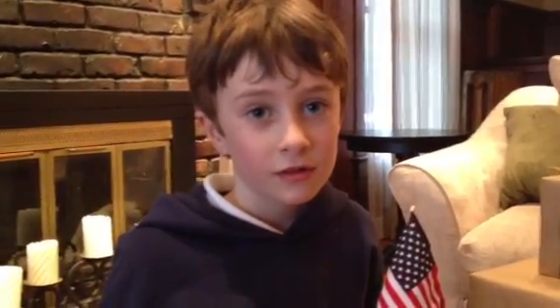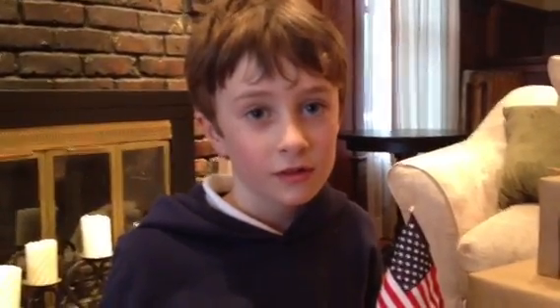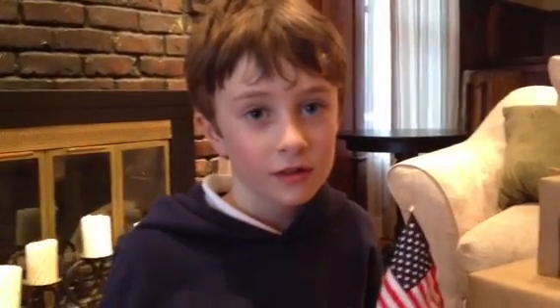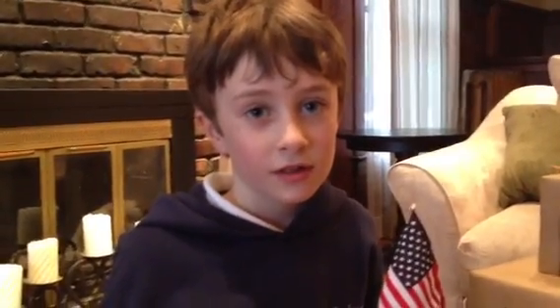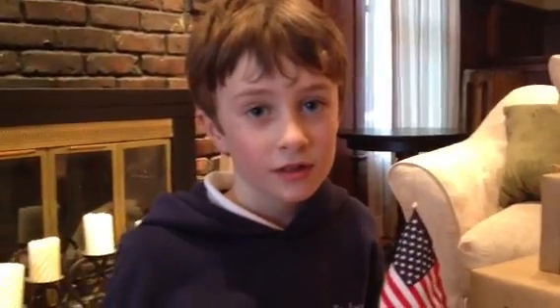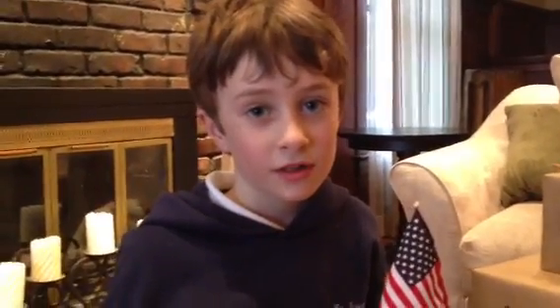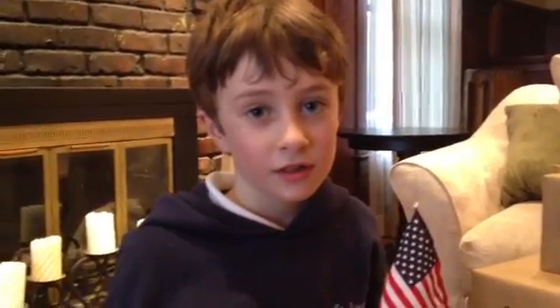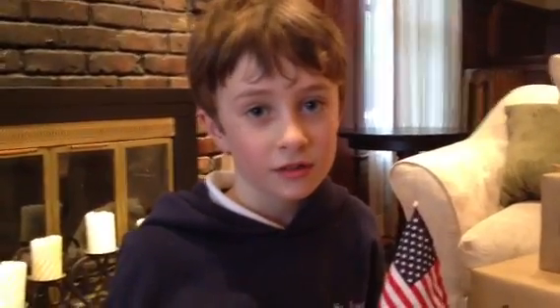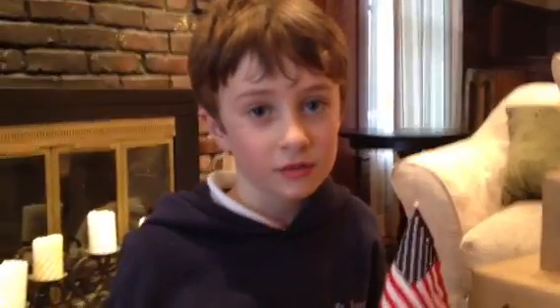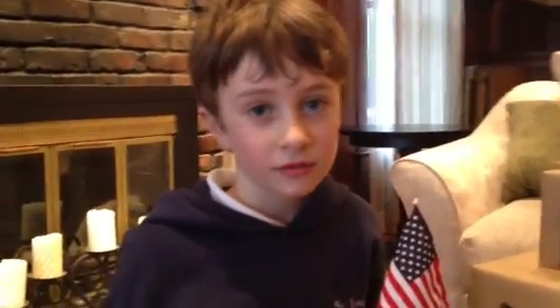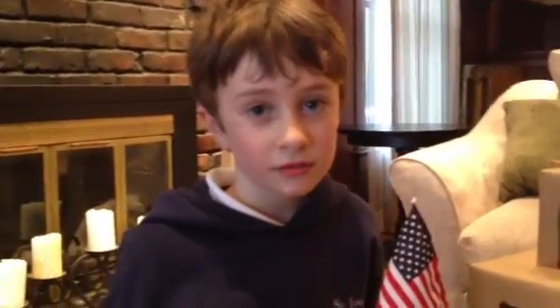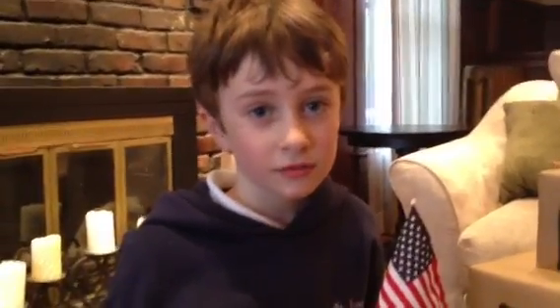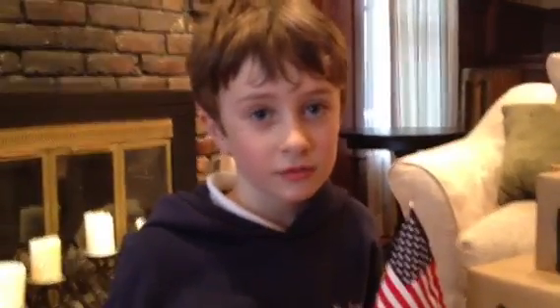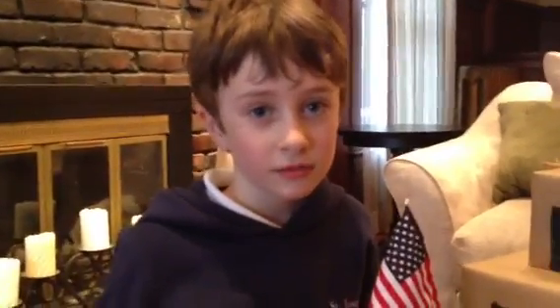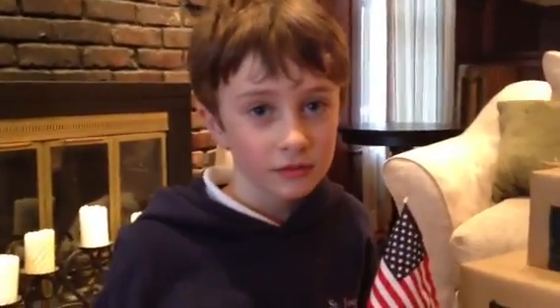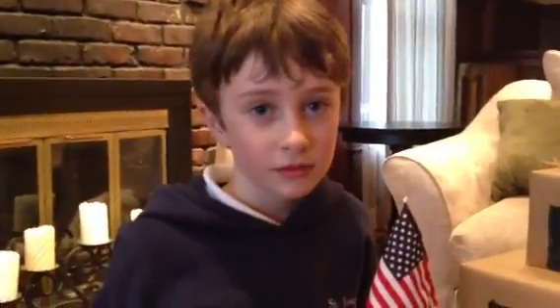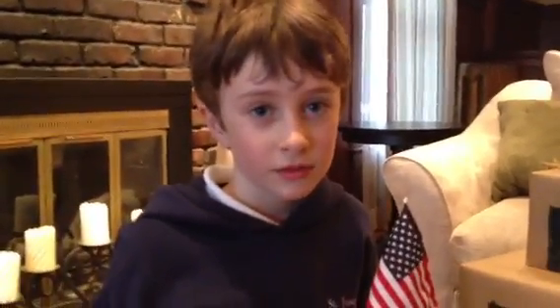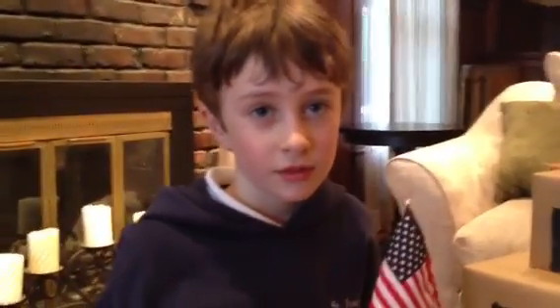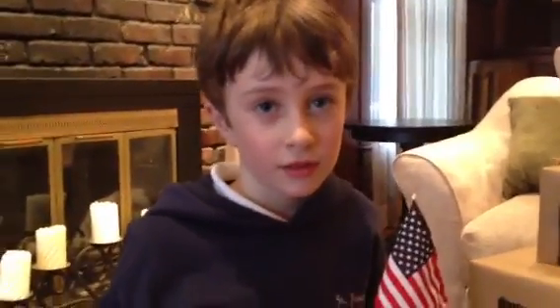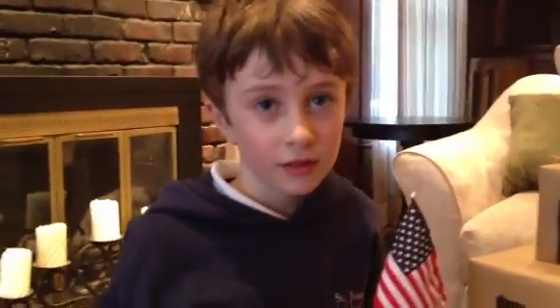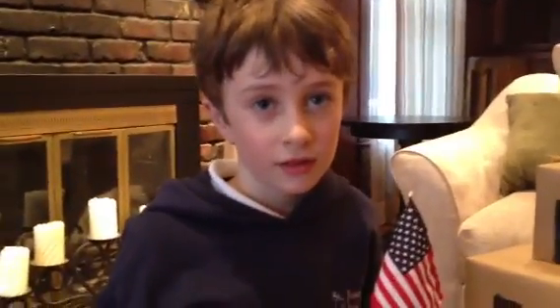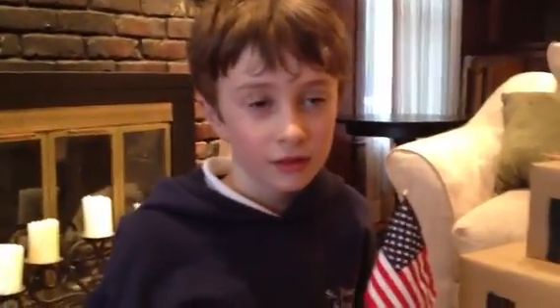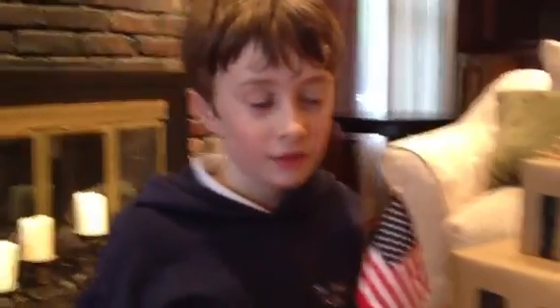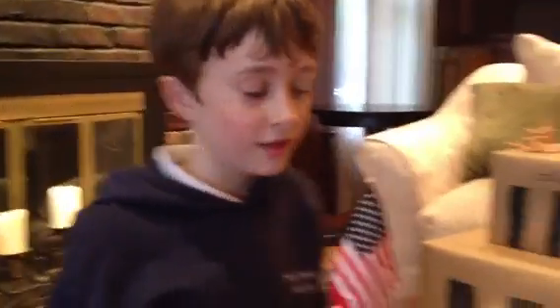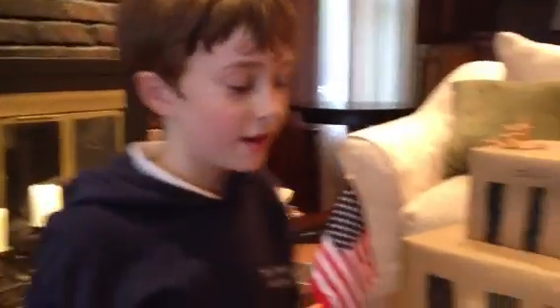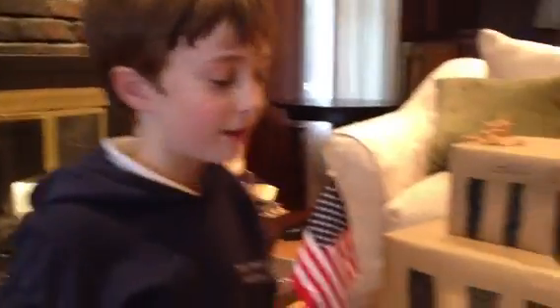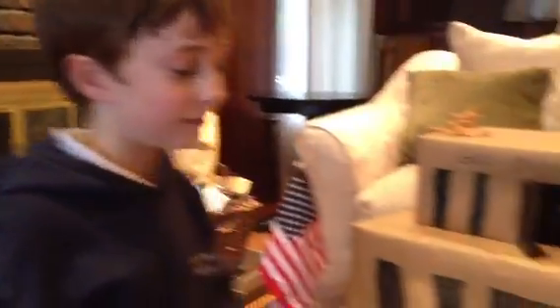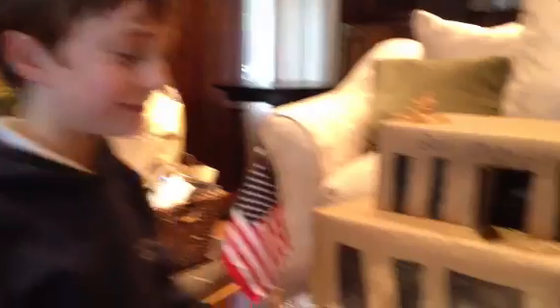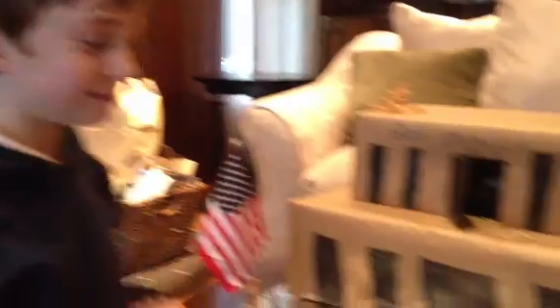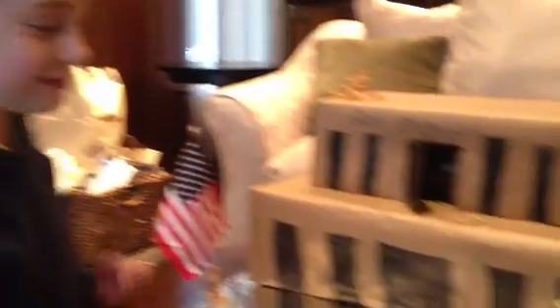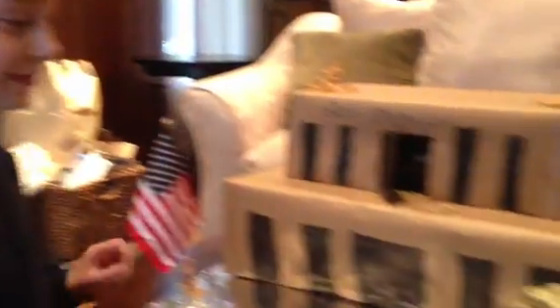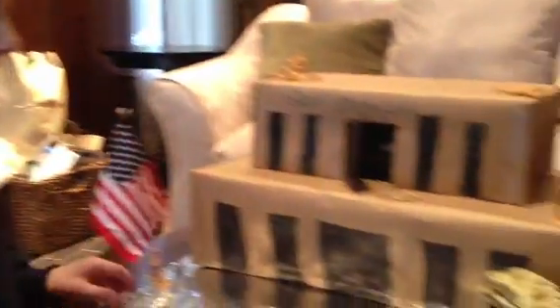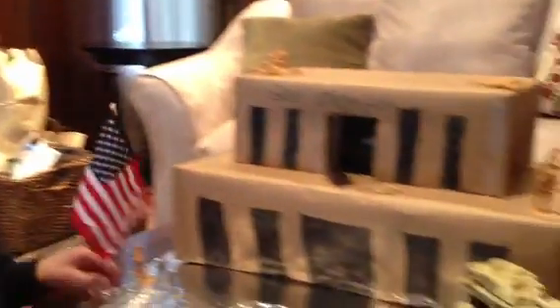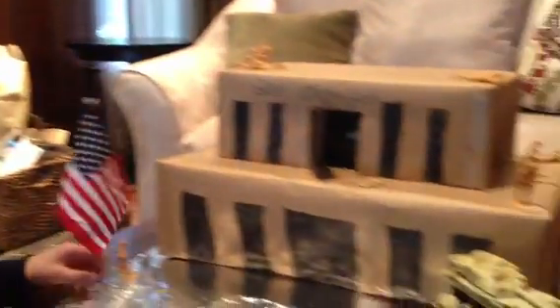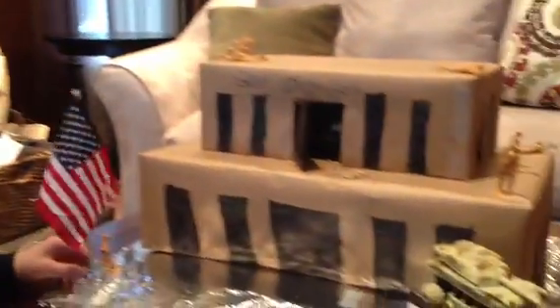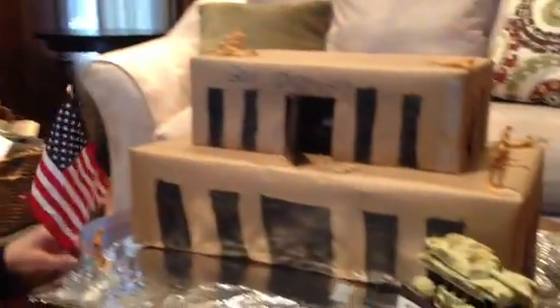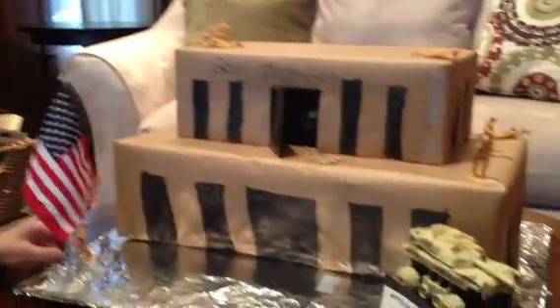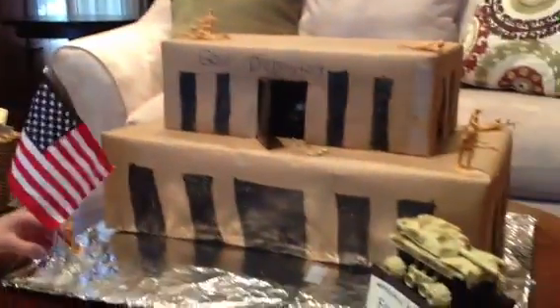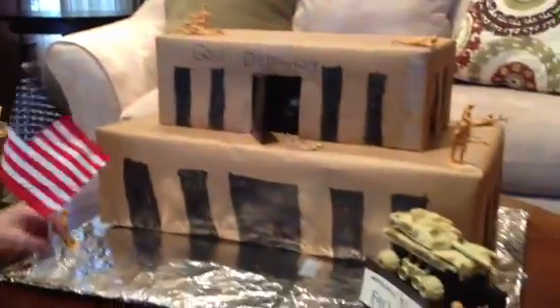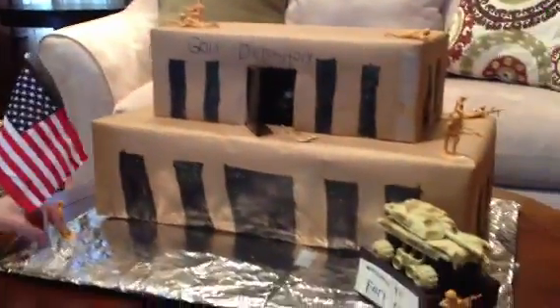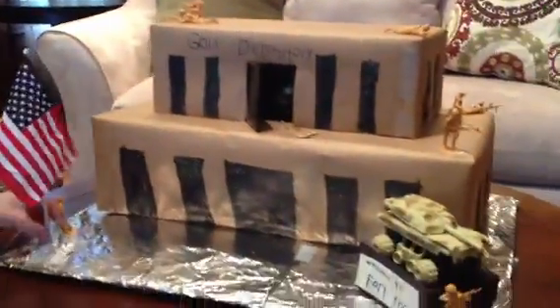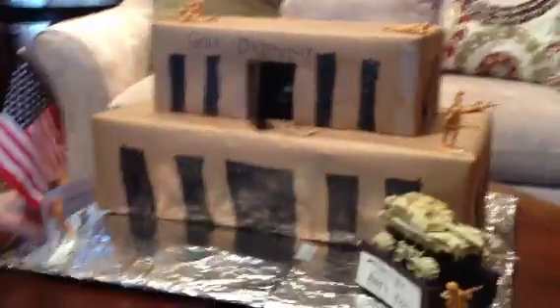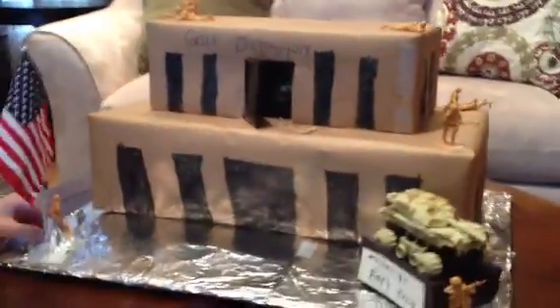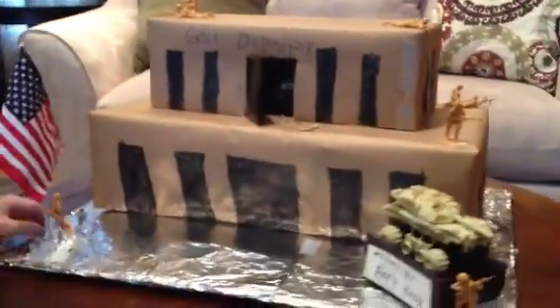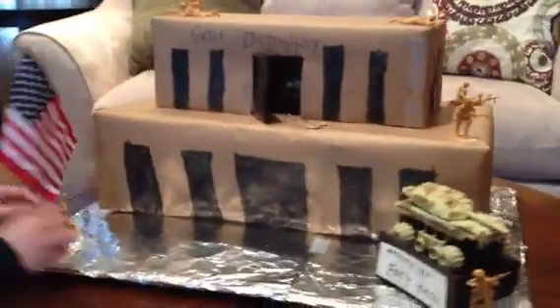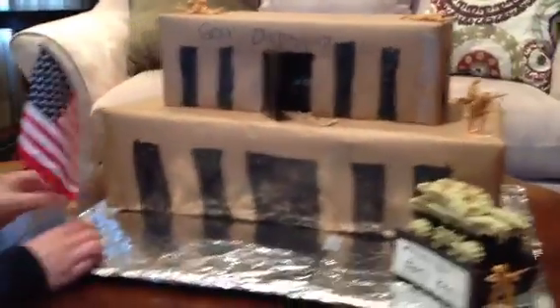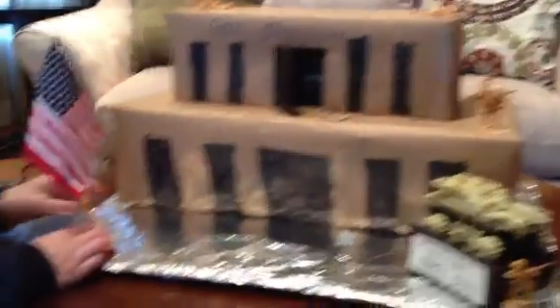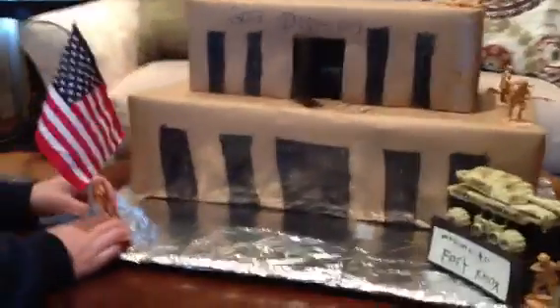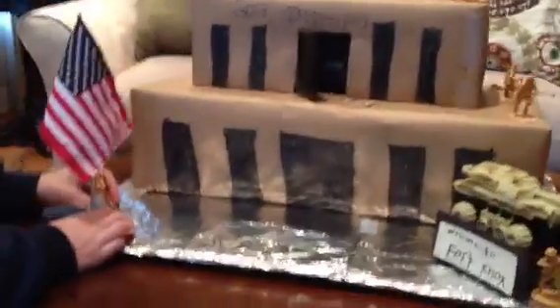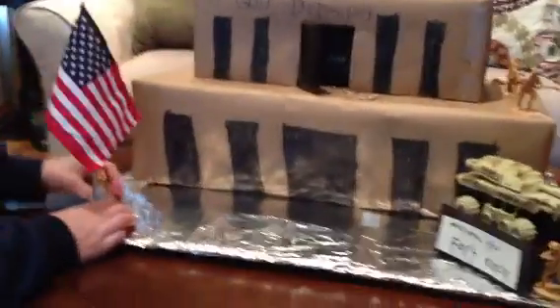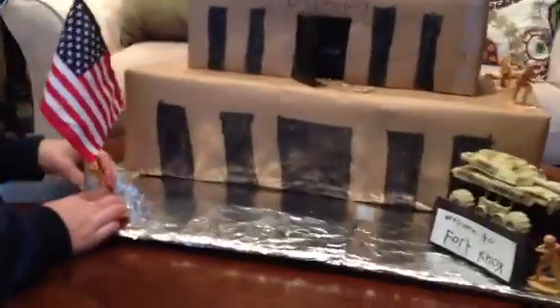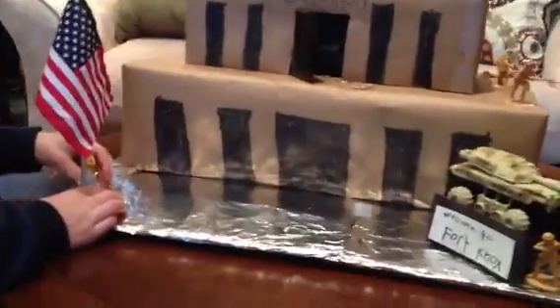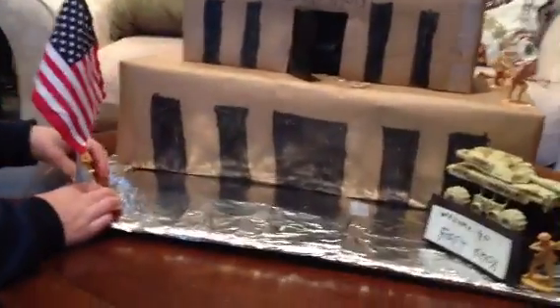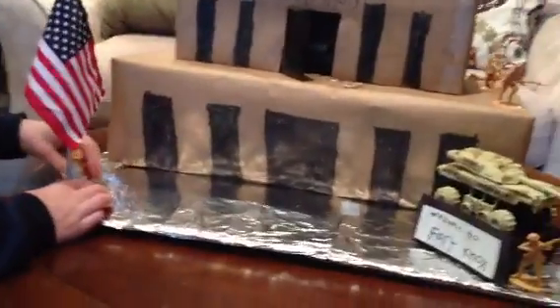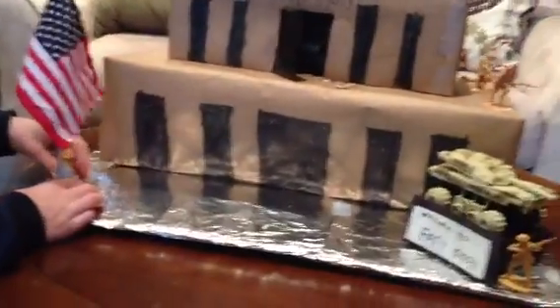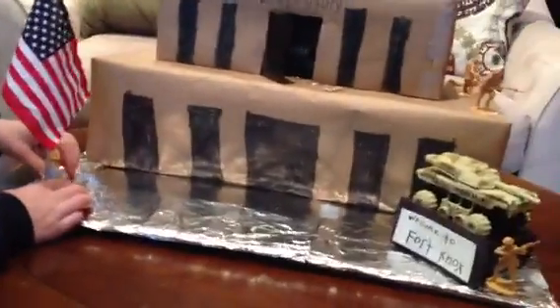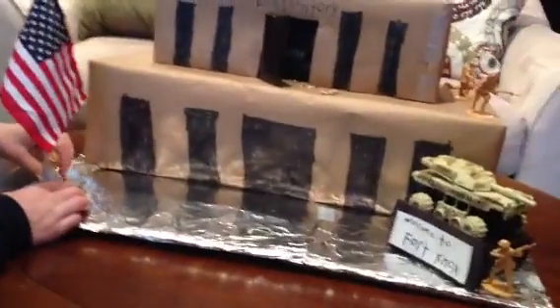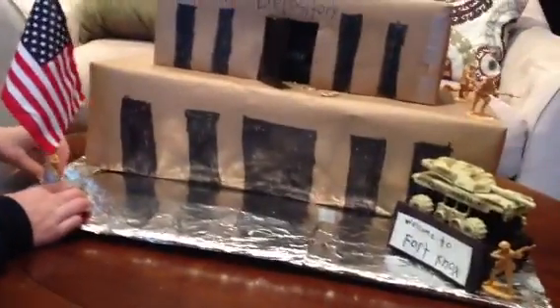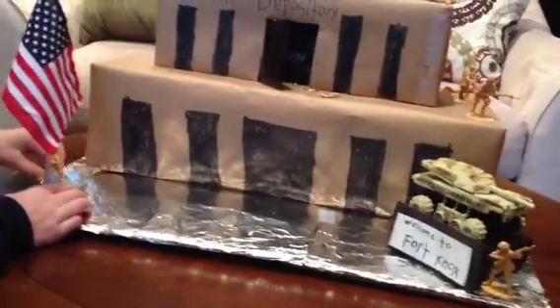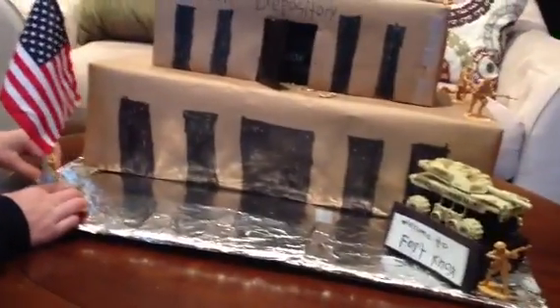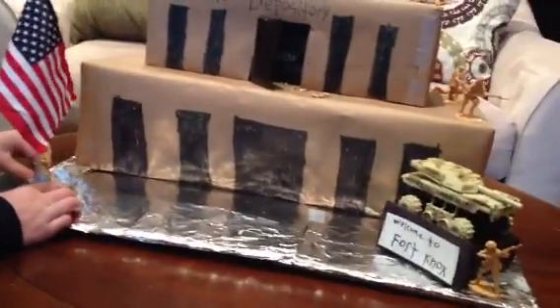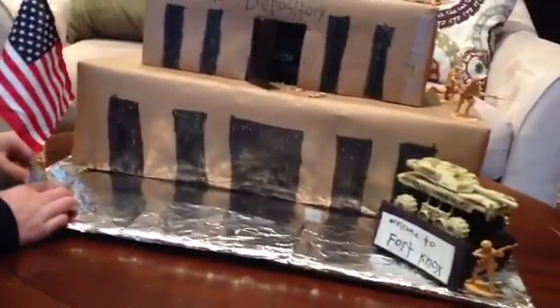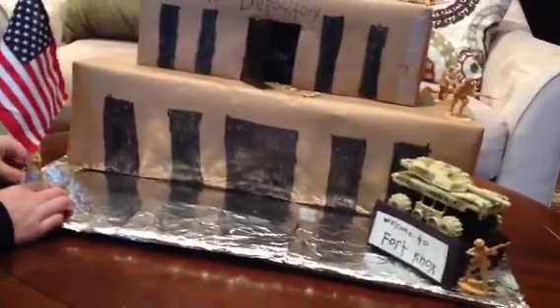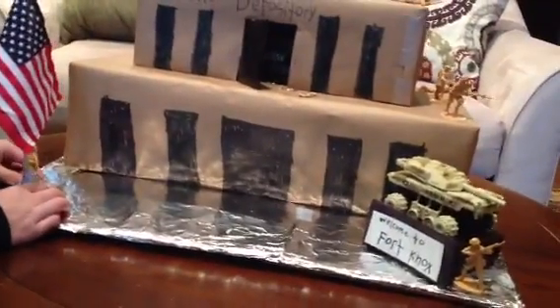Anything else you want to tell us about your leprechaun trap? No. Okay, well it looks great. Congratulations on a great trap.